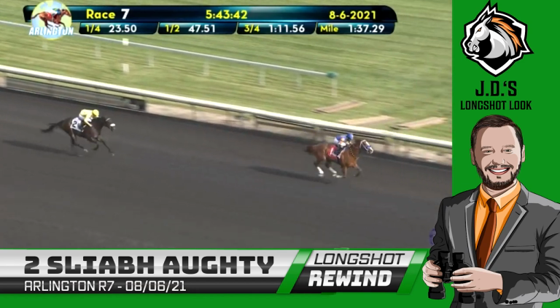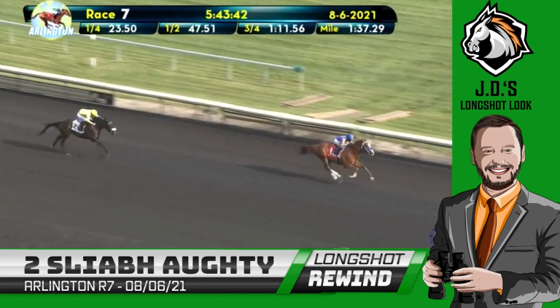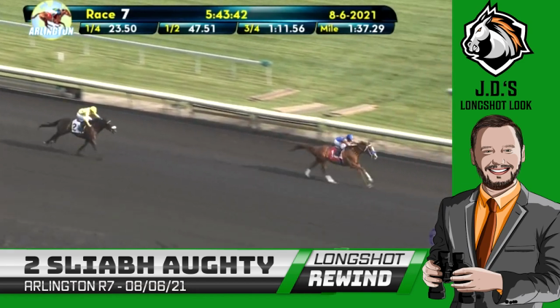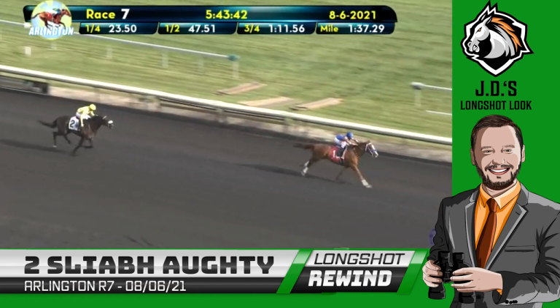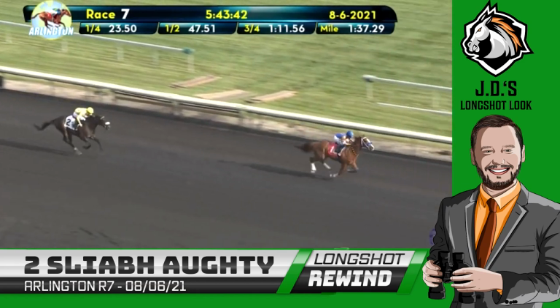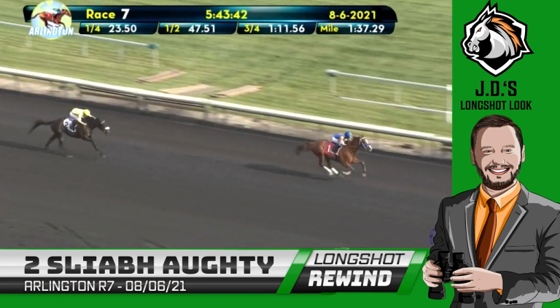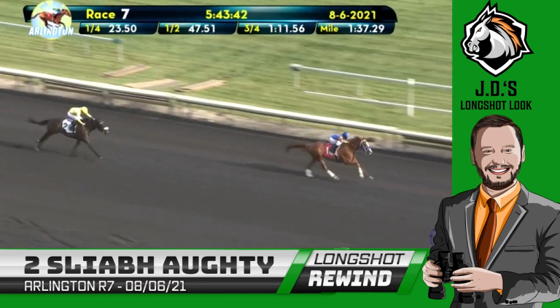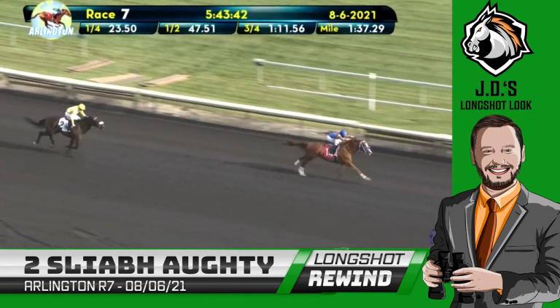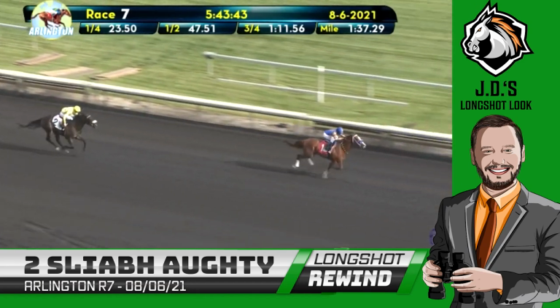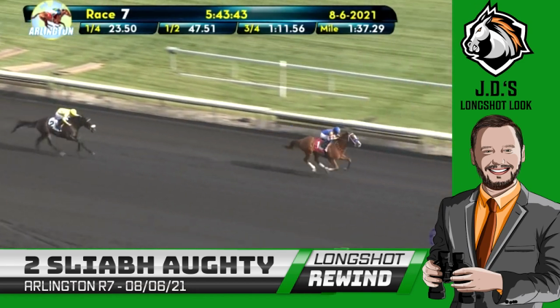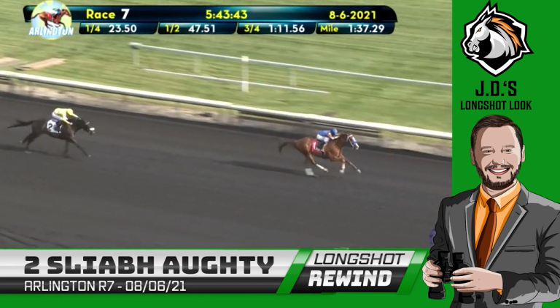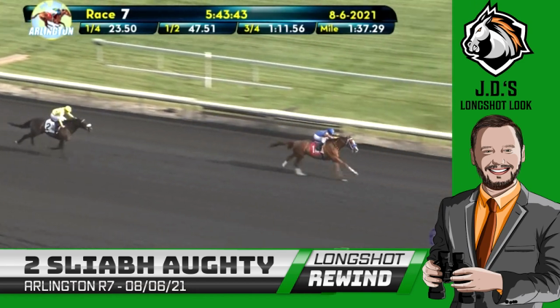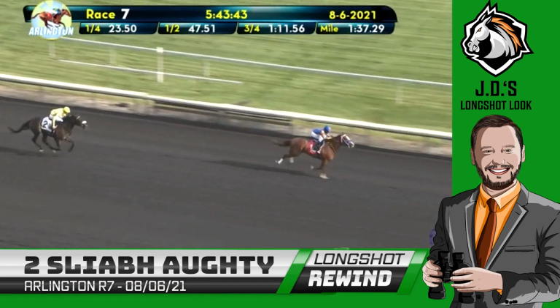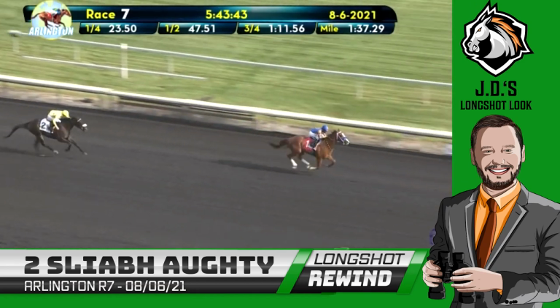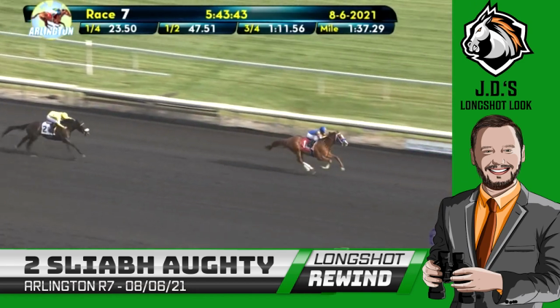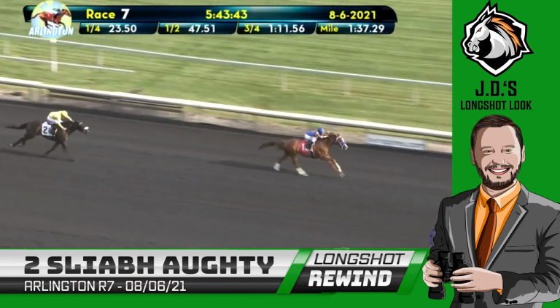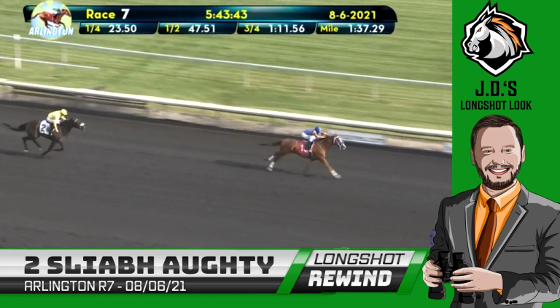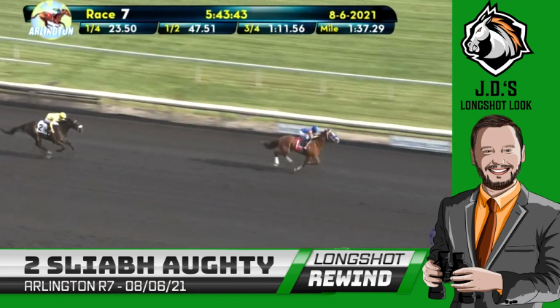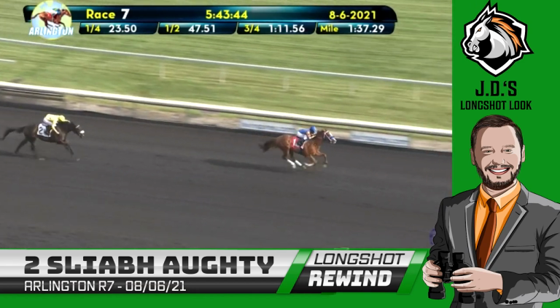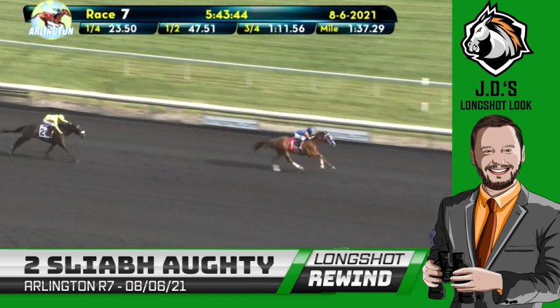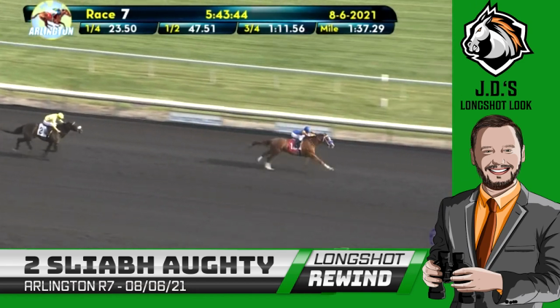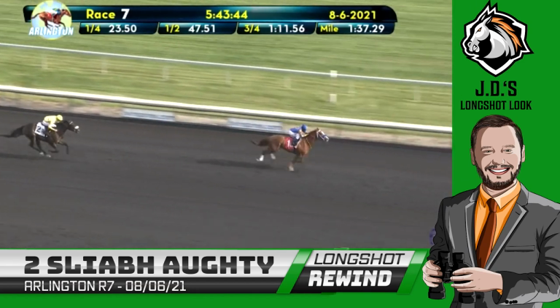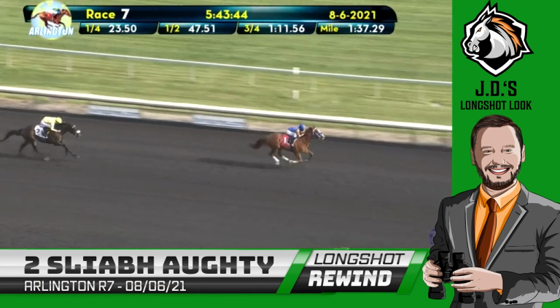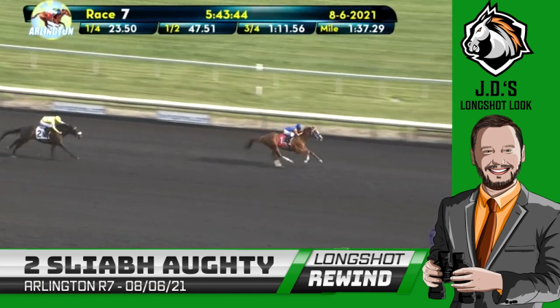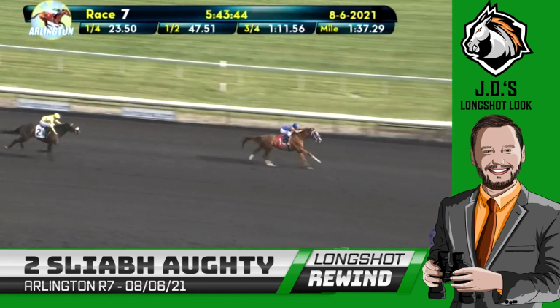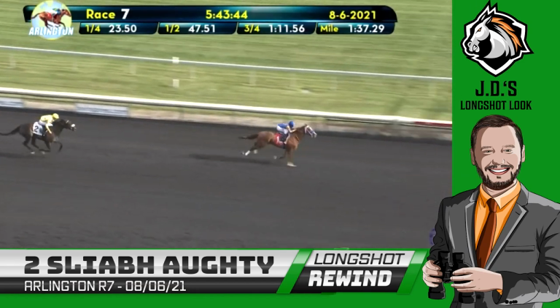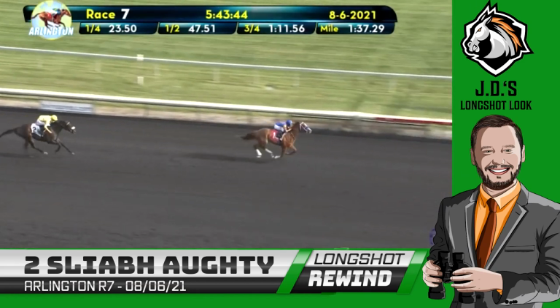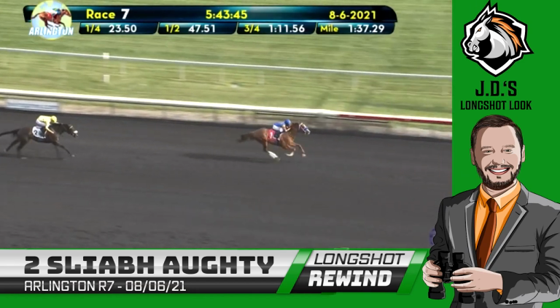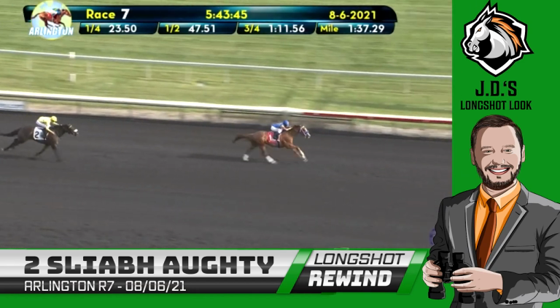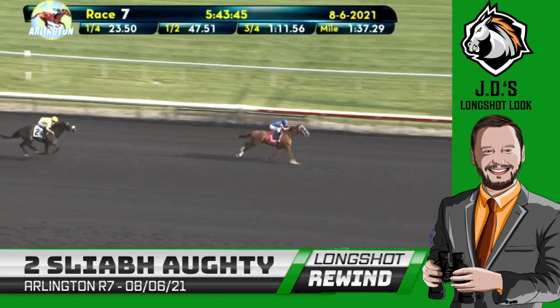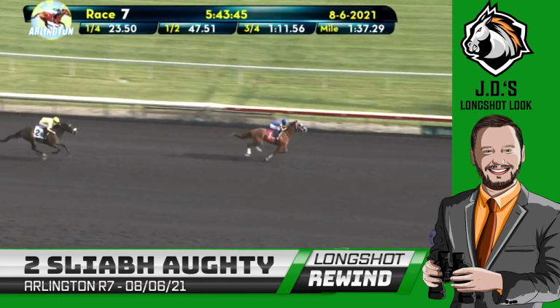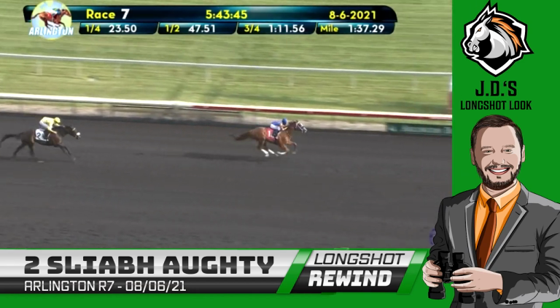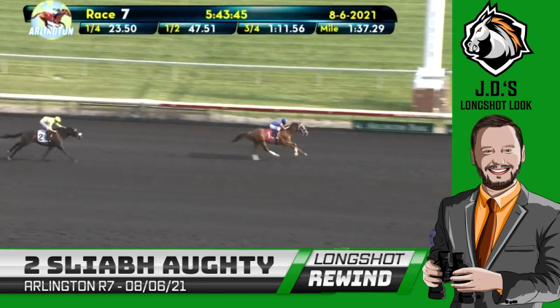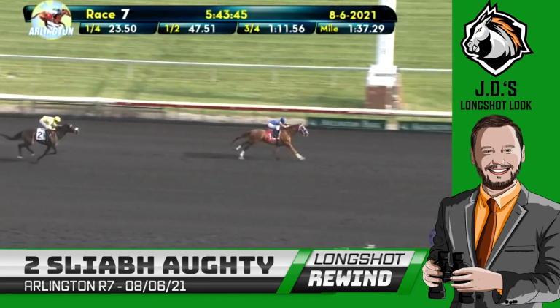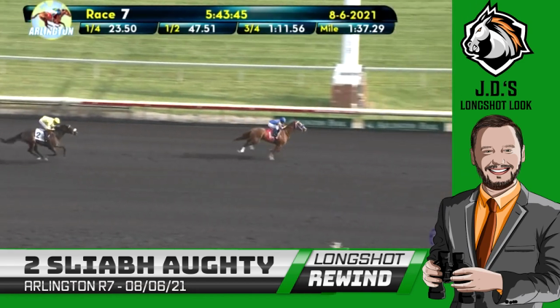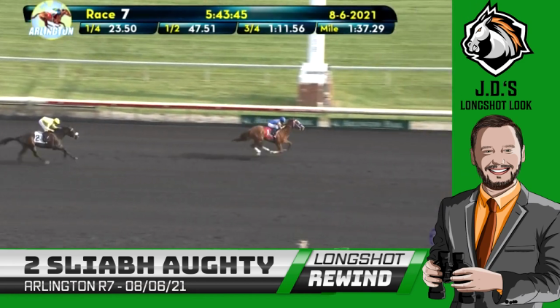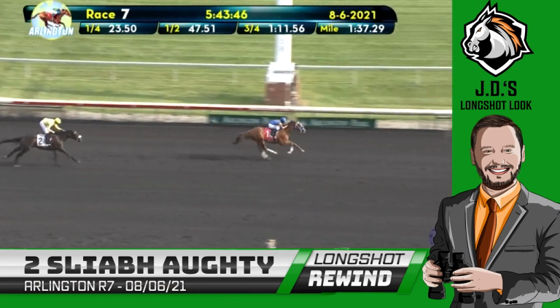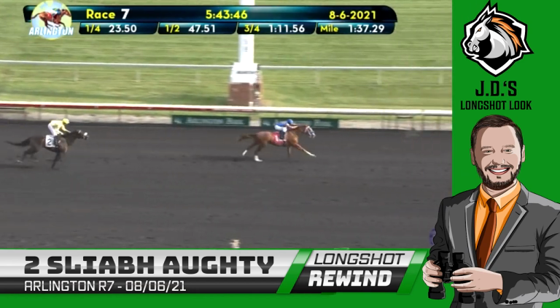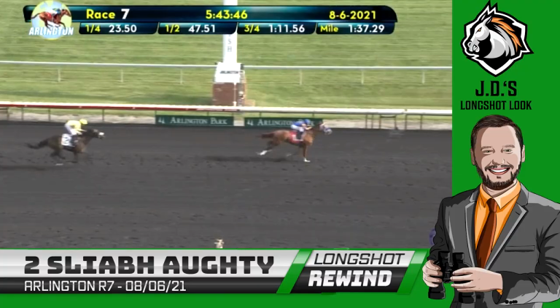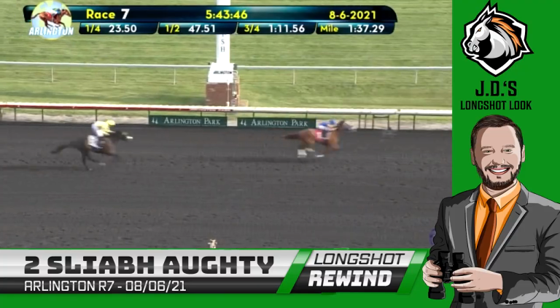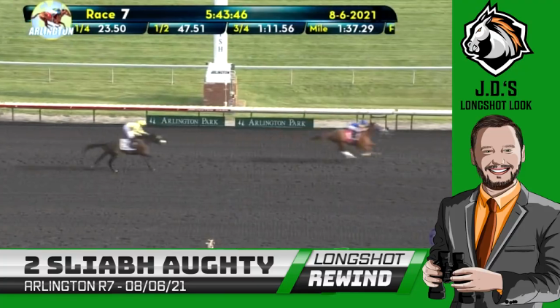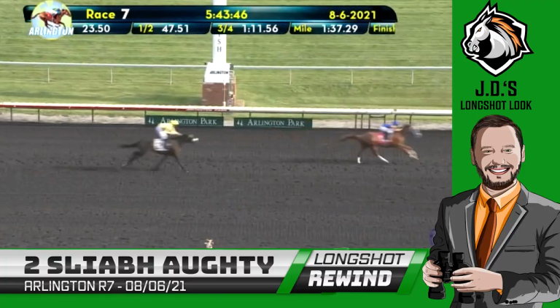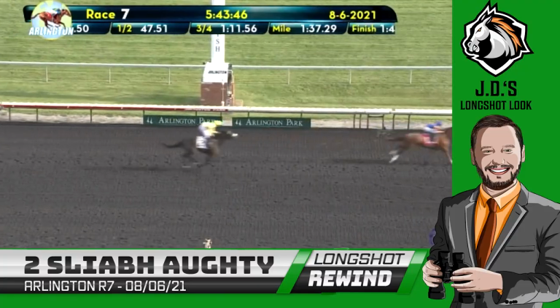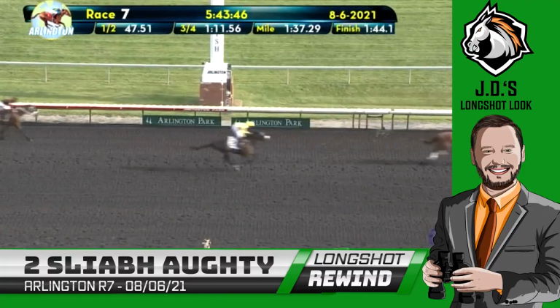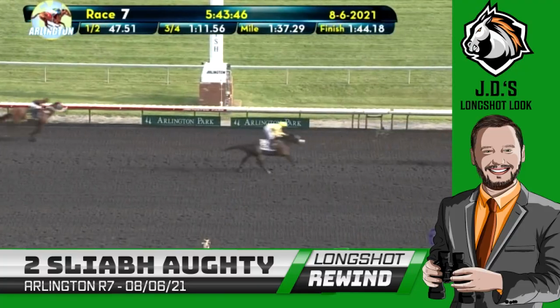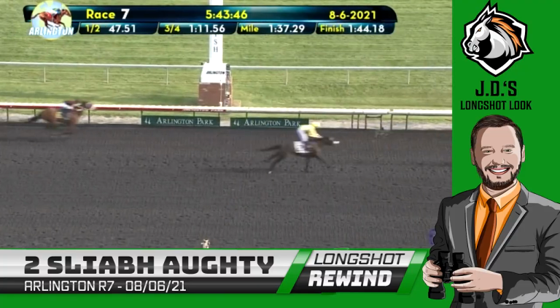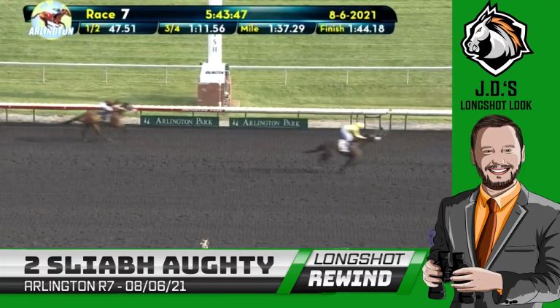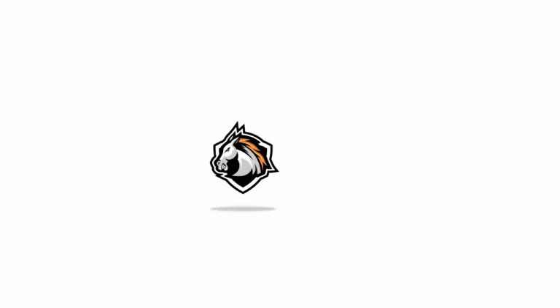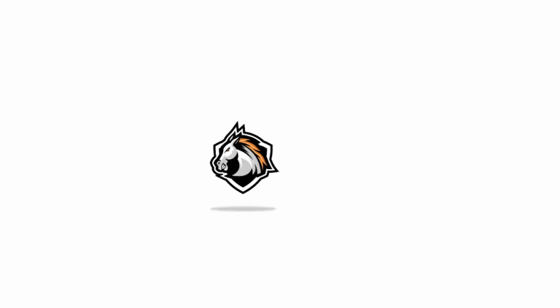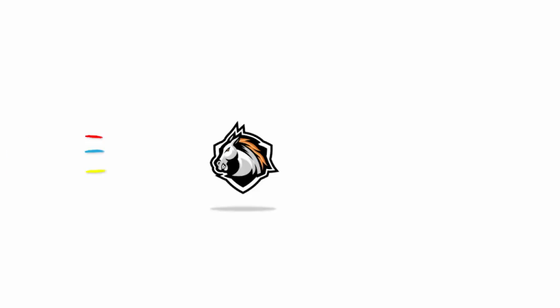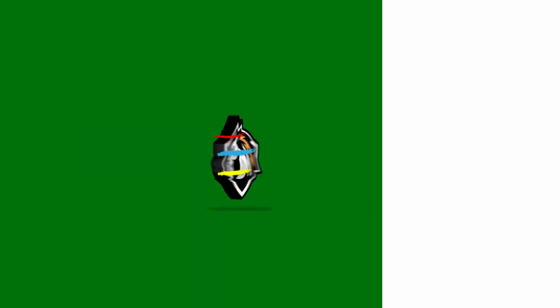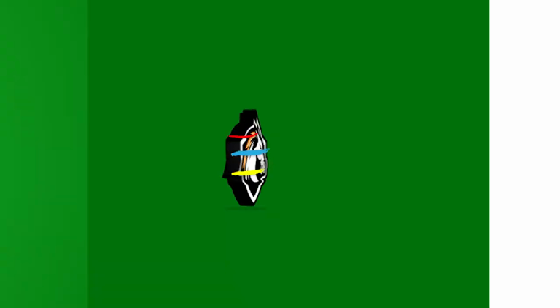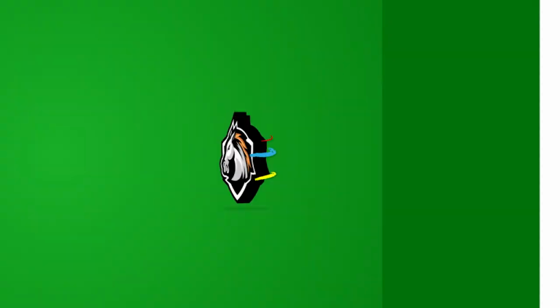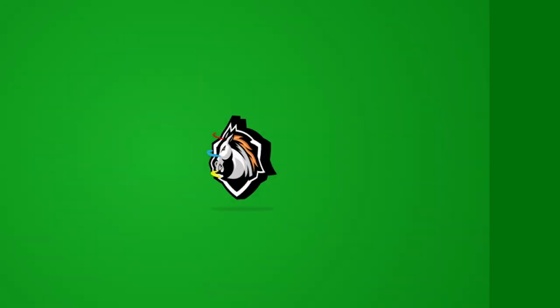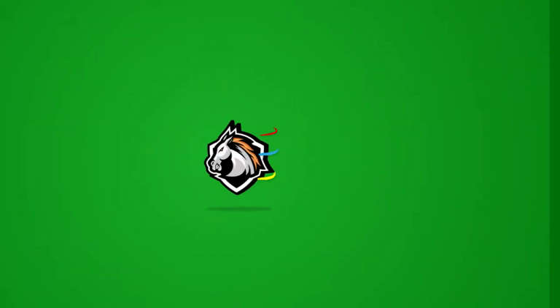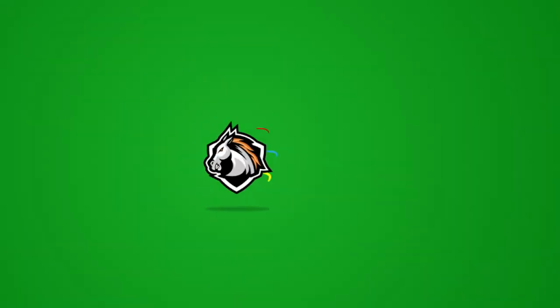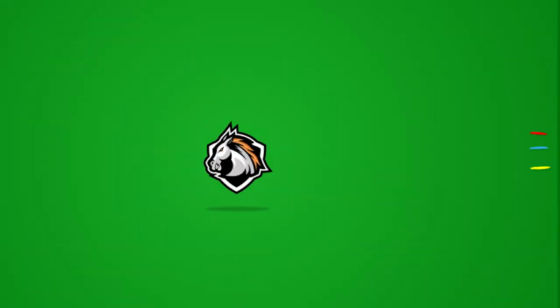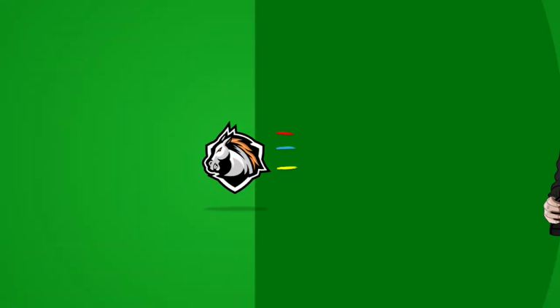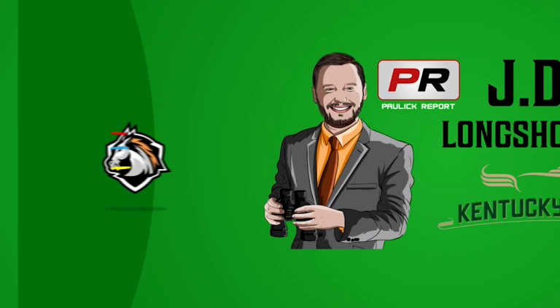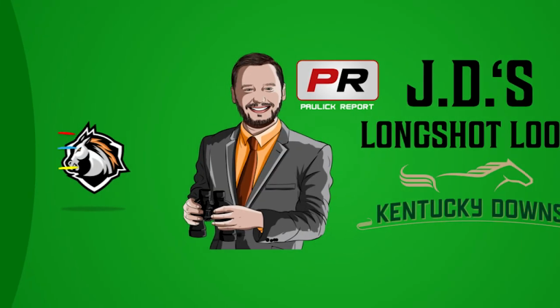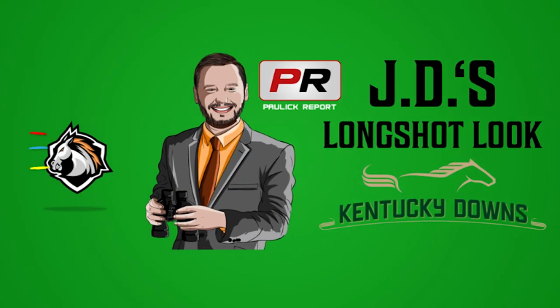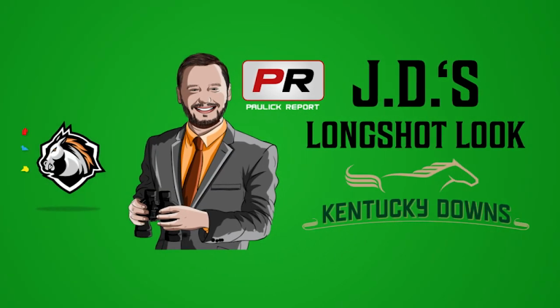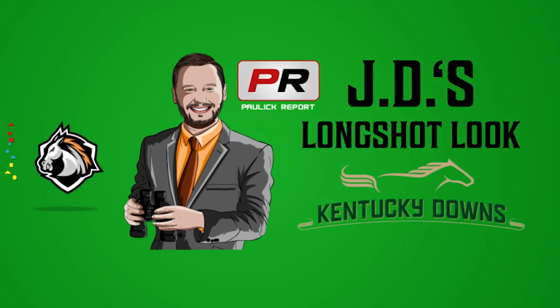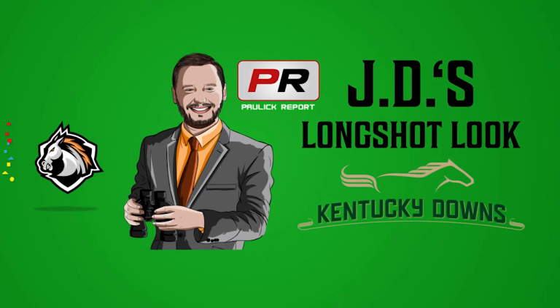A full field of horses at Kentucky Downs. Good luck today in your gambling endeavors, and hopefully we'll get on the scoreboard.